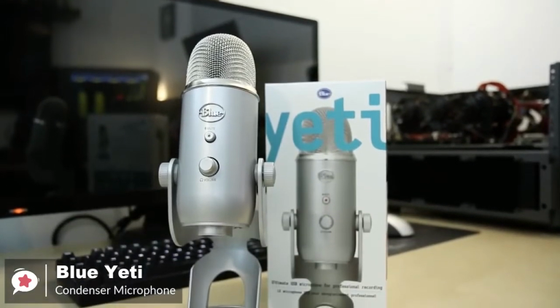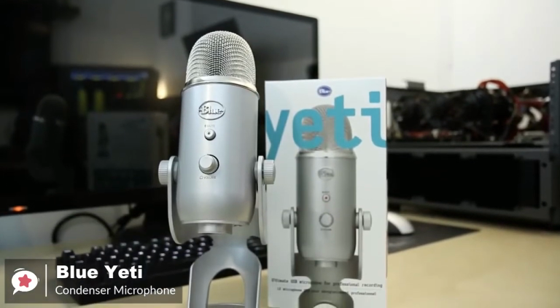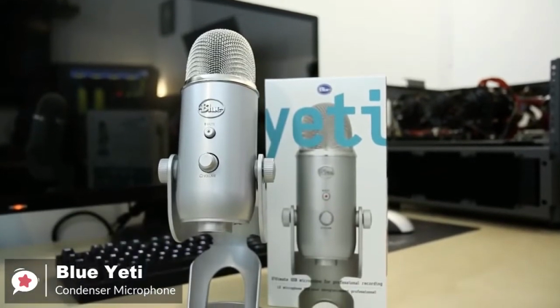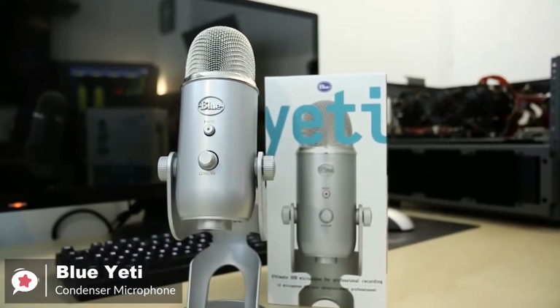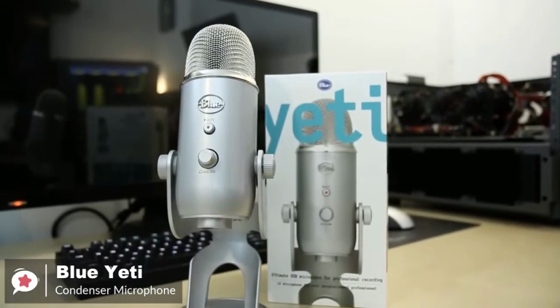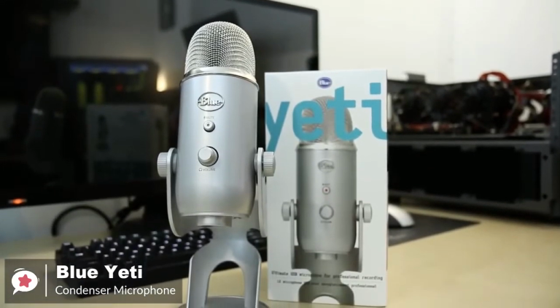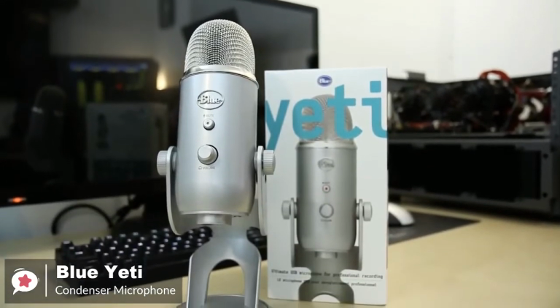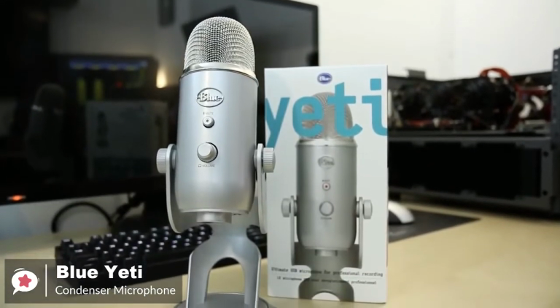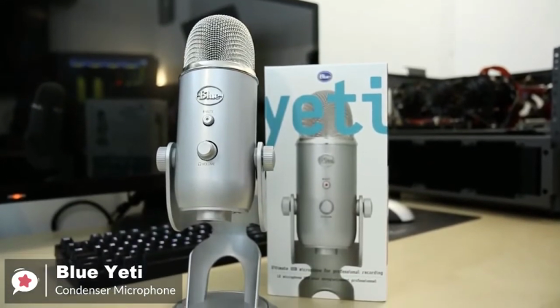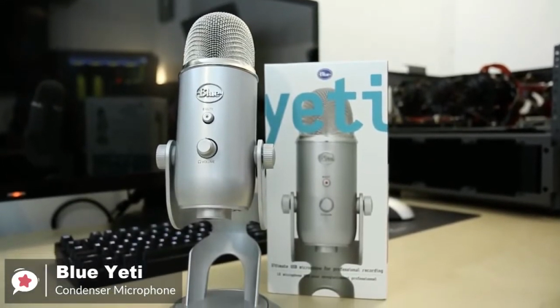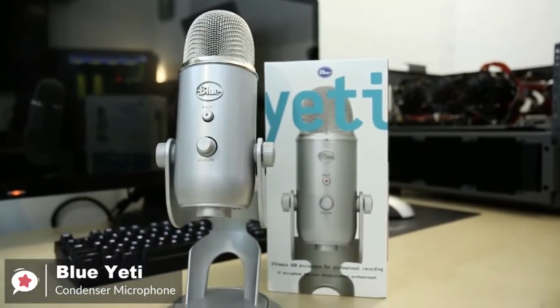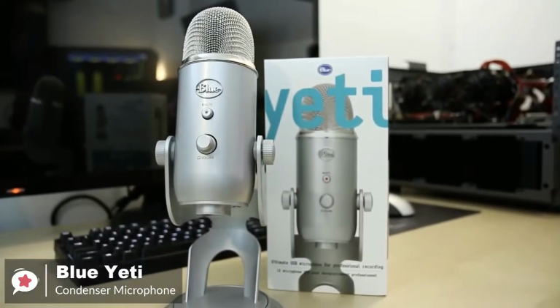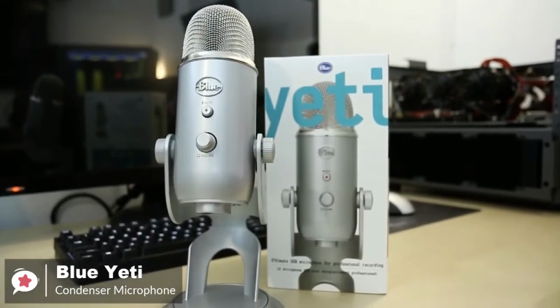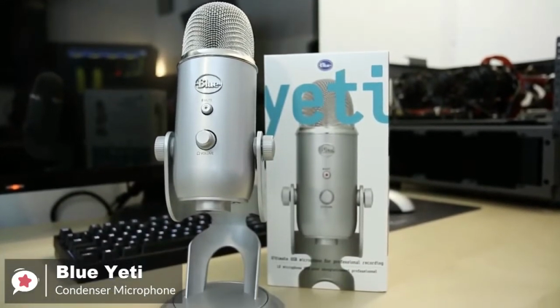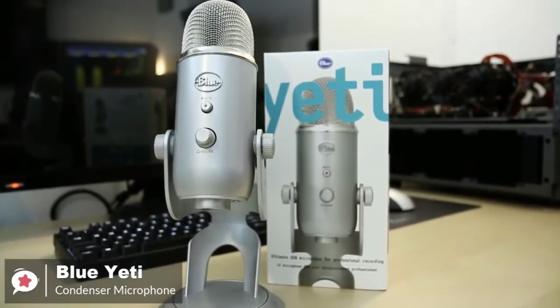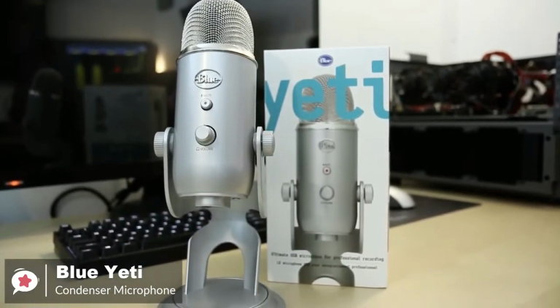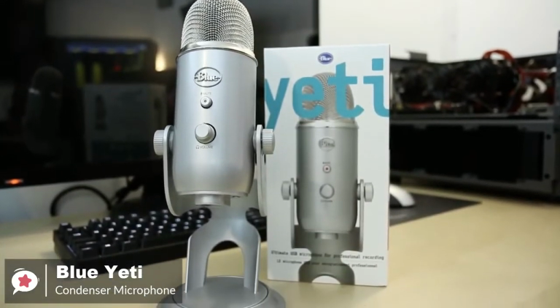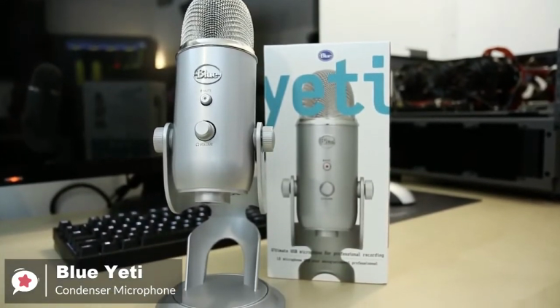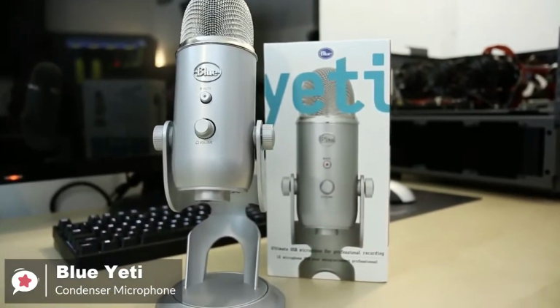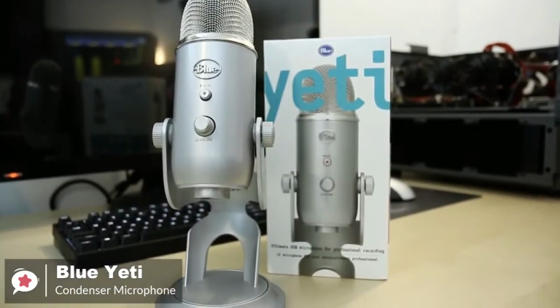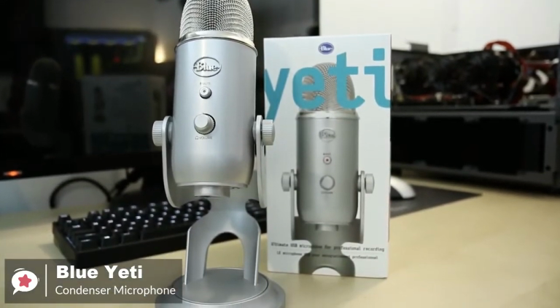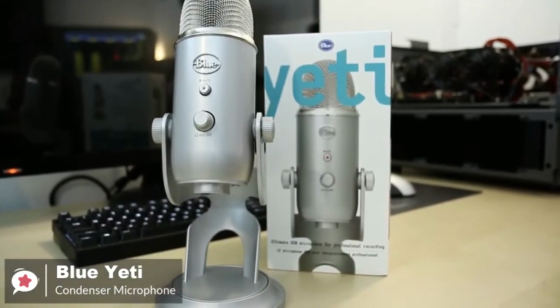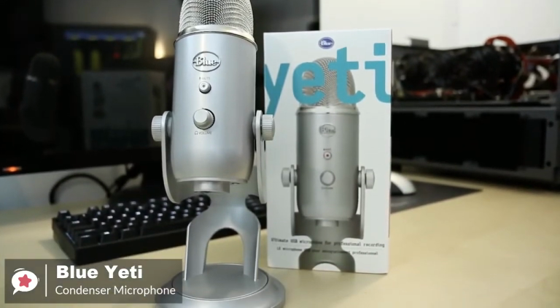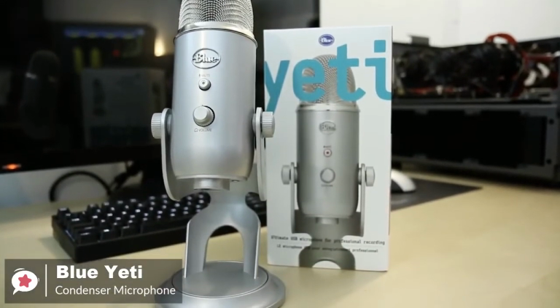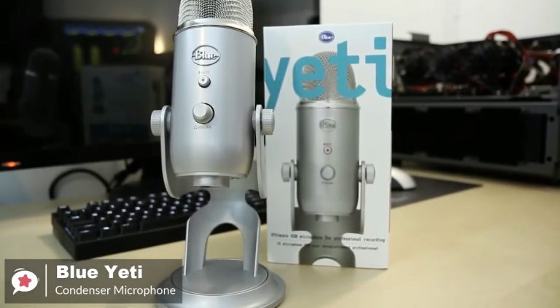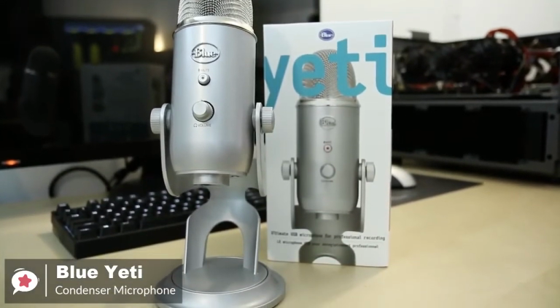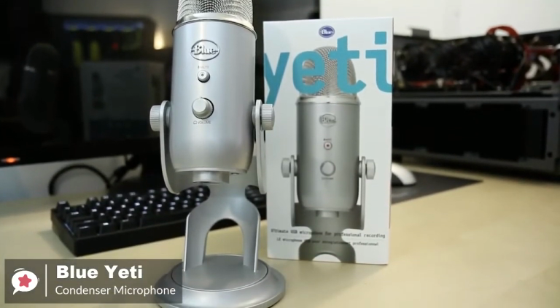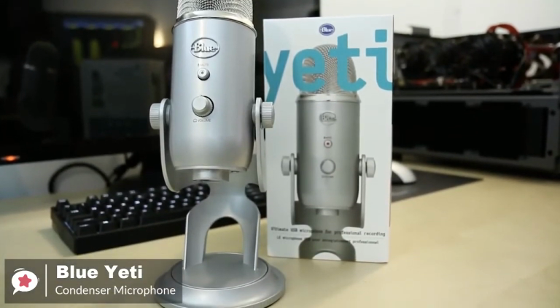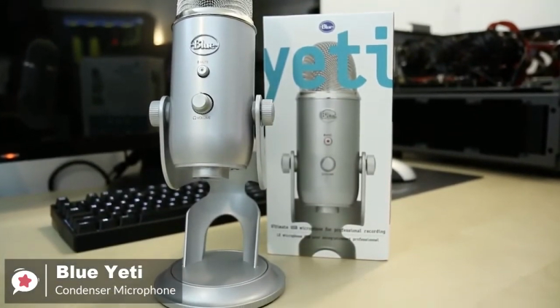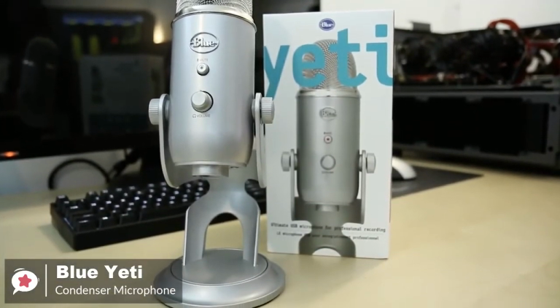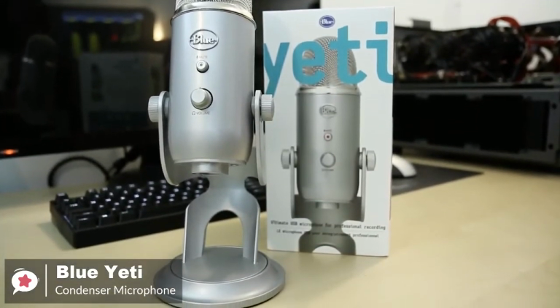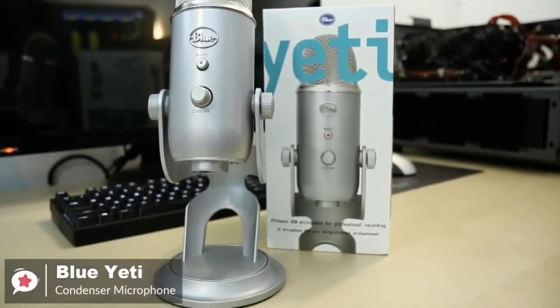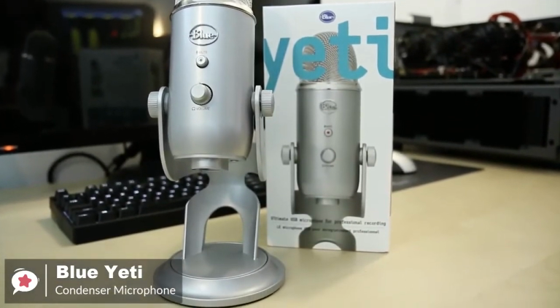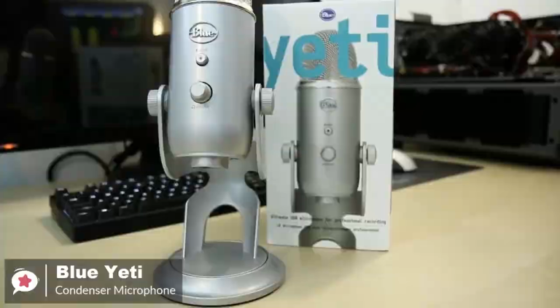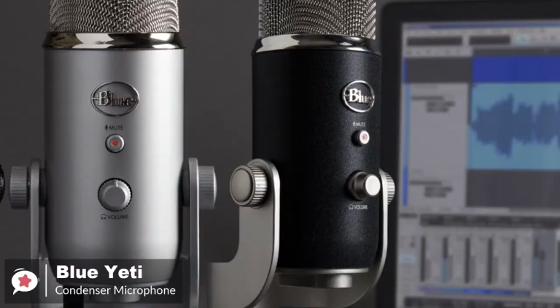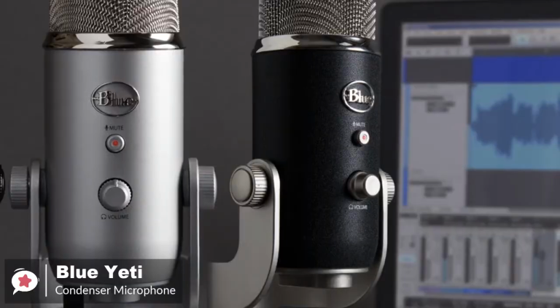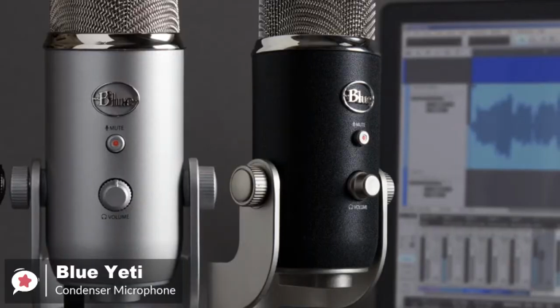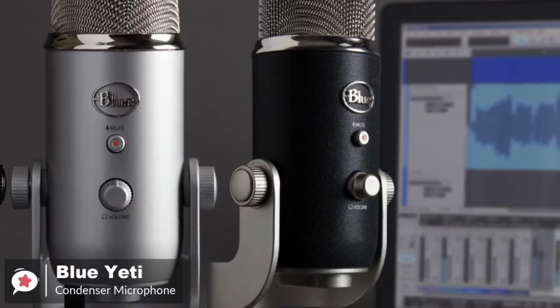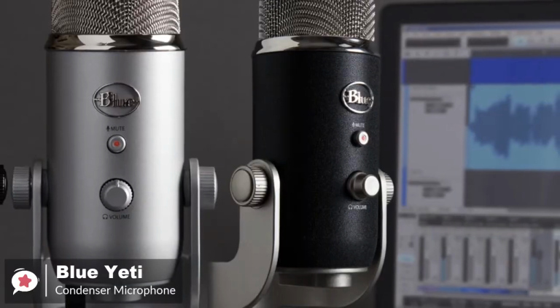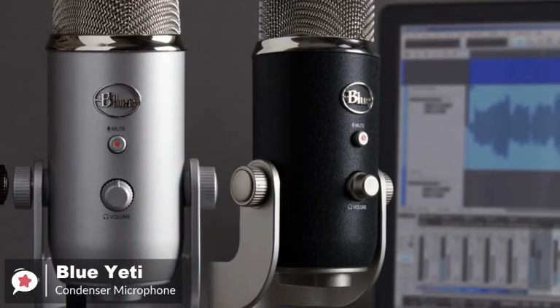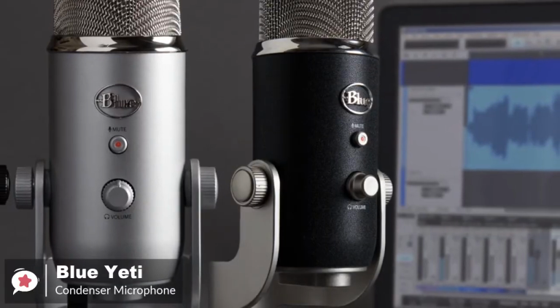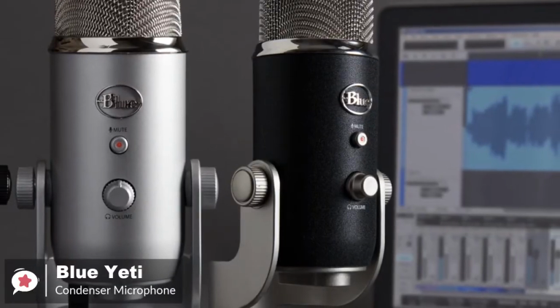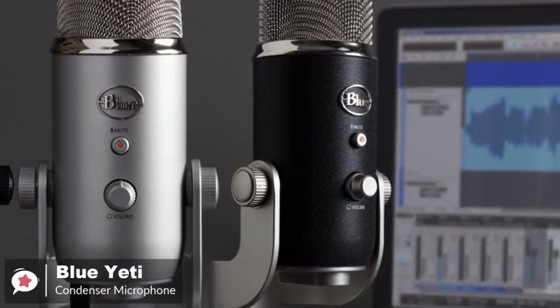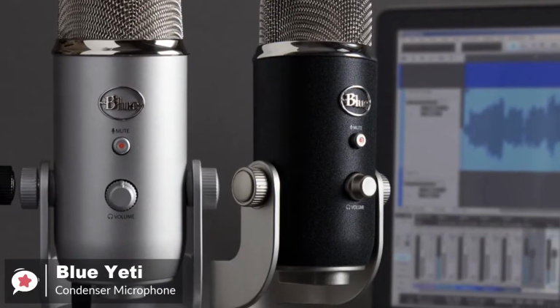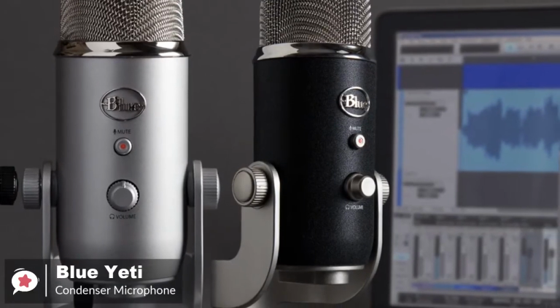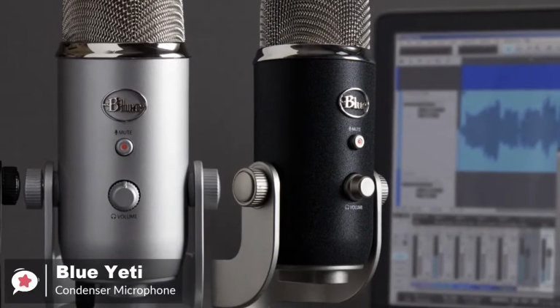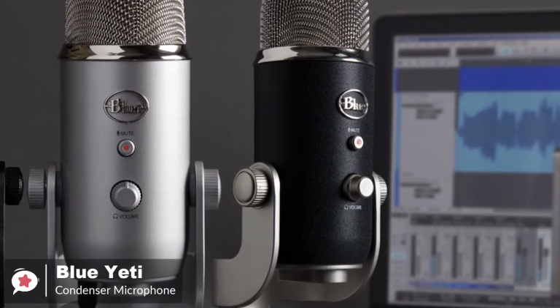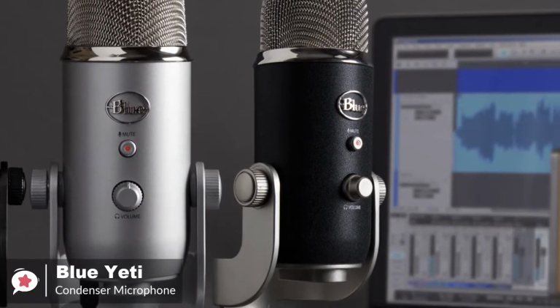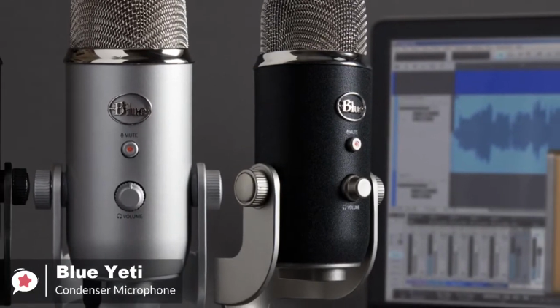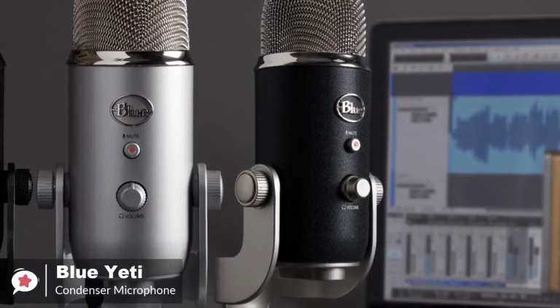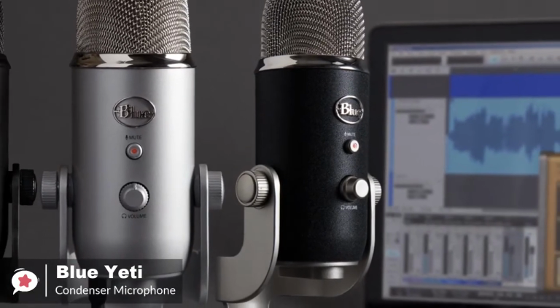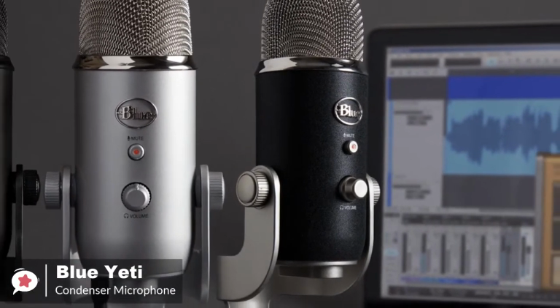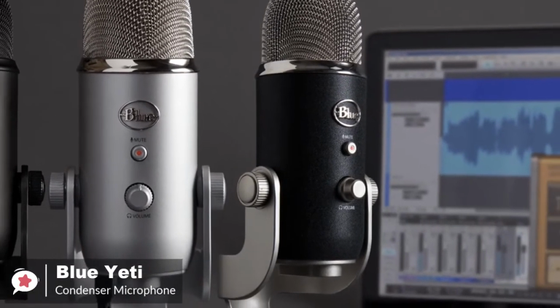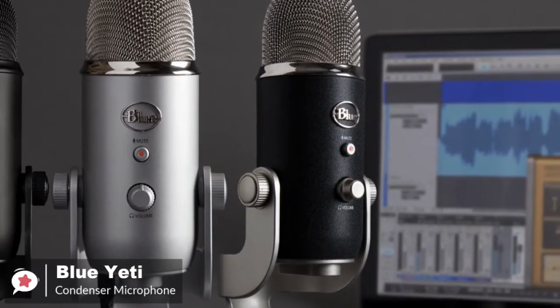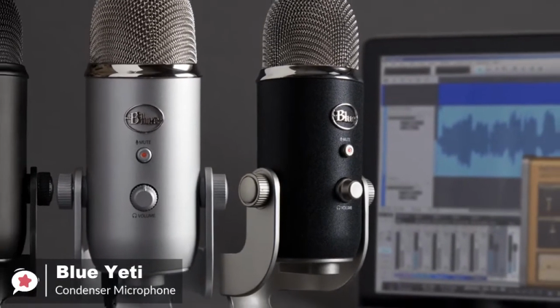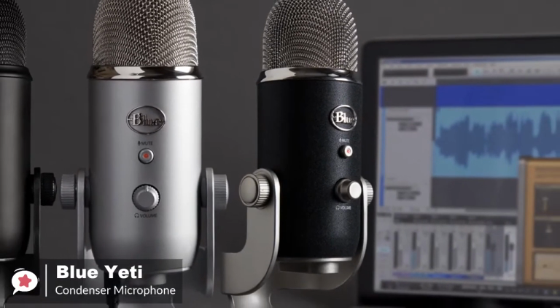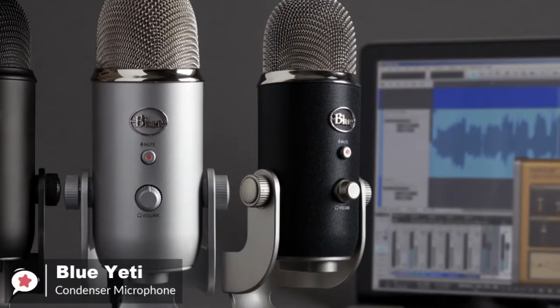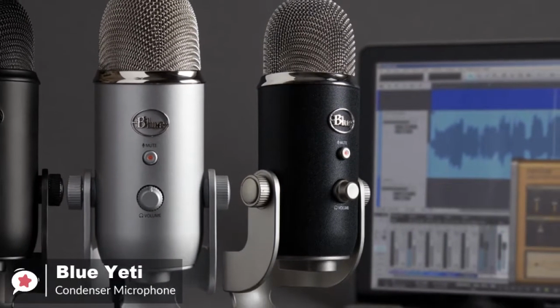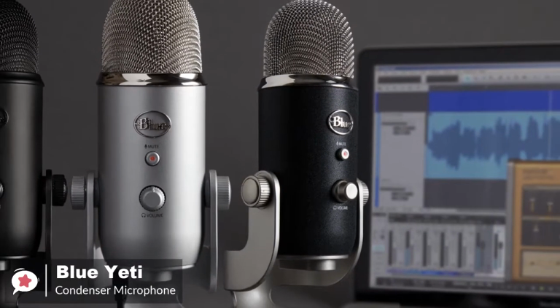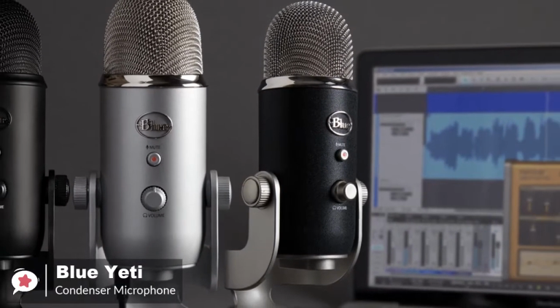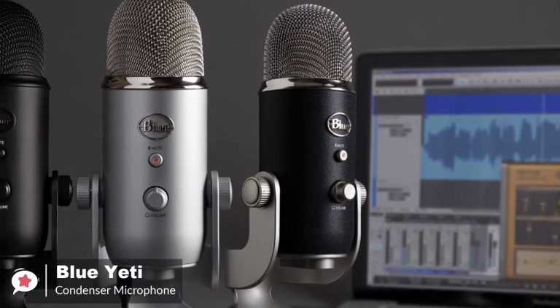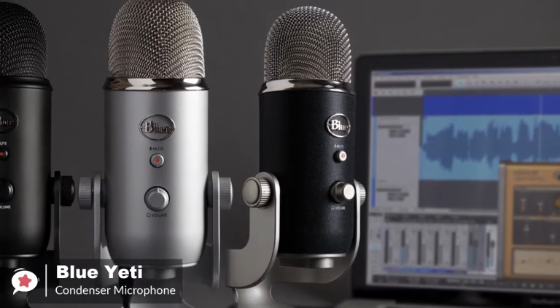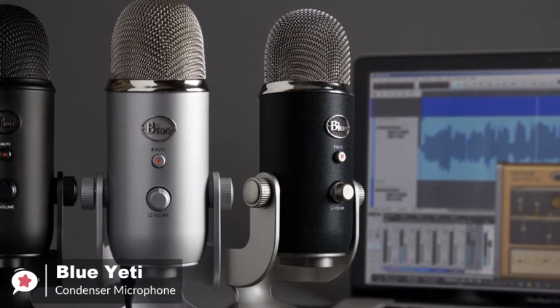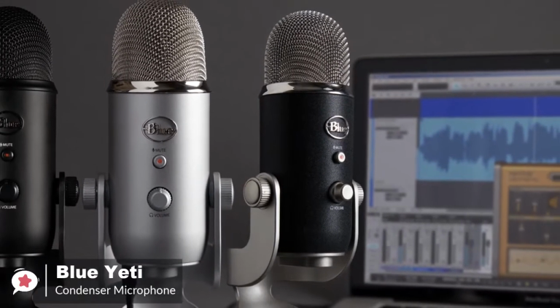Overall, the bottom line is that if you're just looking for a quality USB mic without any complications, then the Blue Yeti is a solid choice.